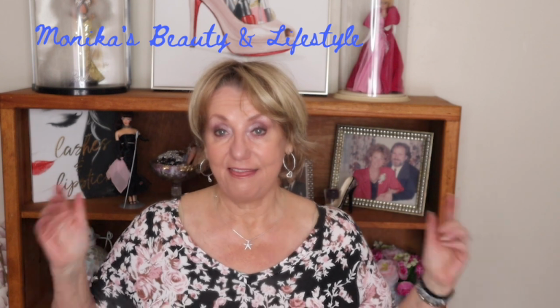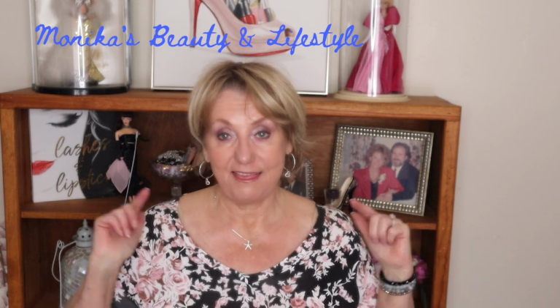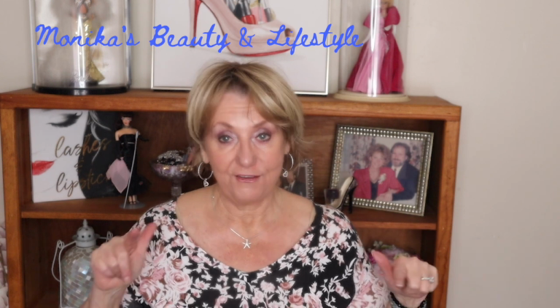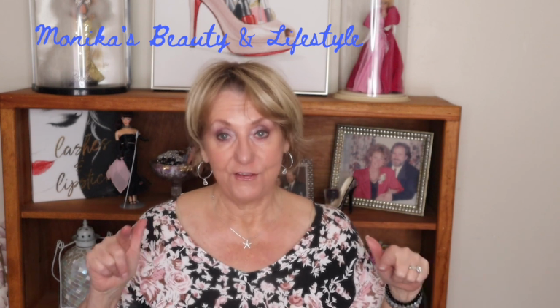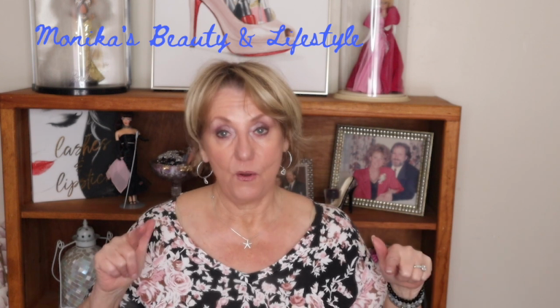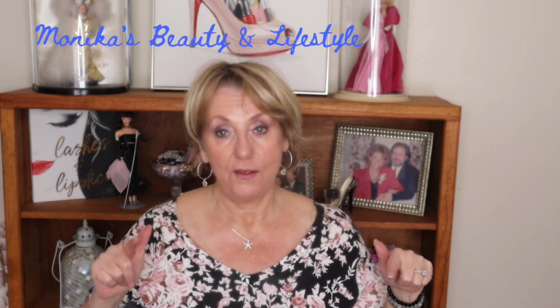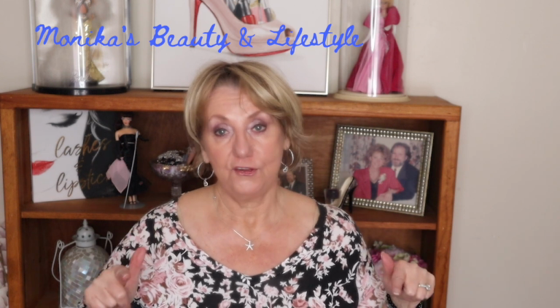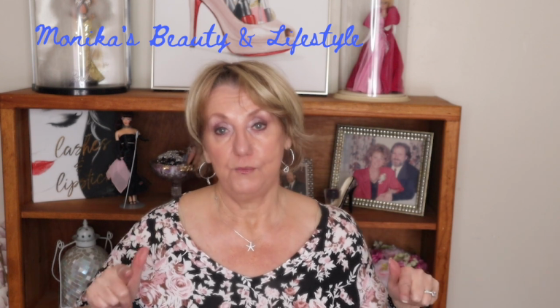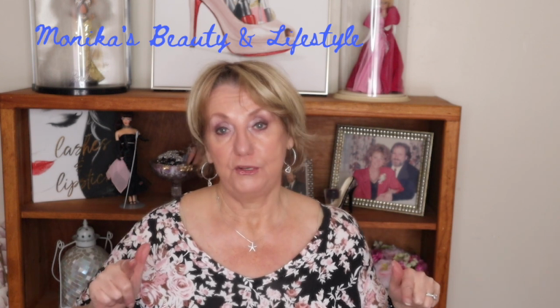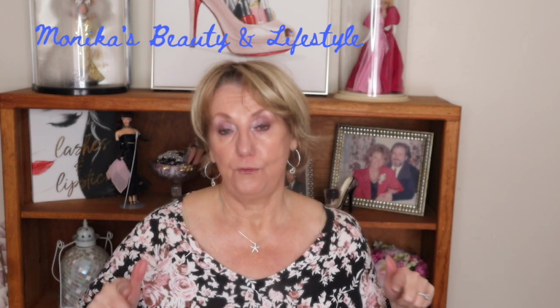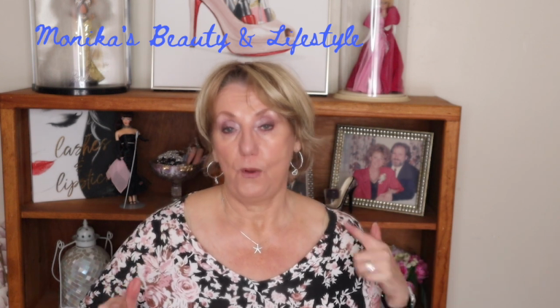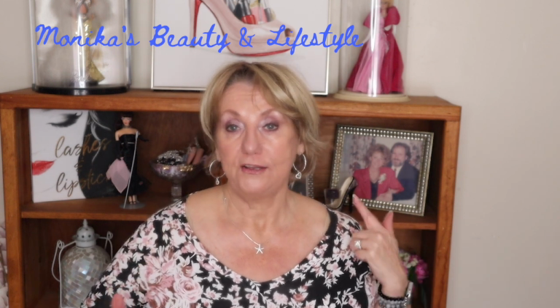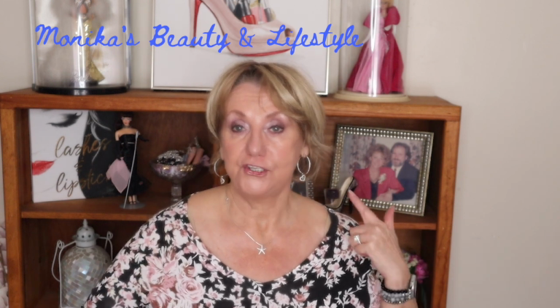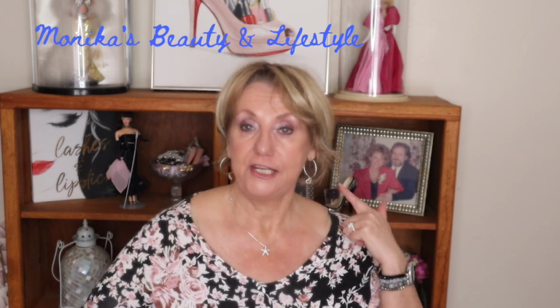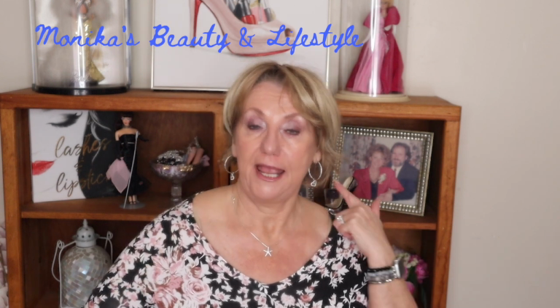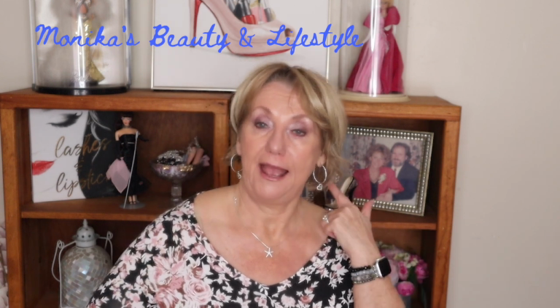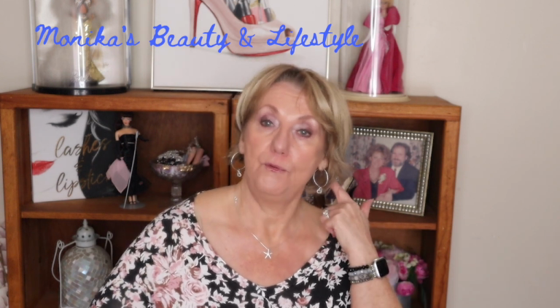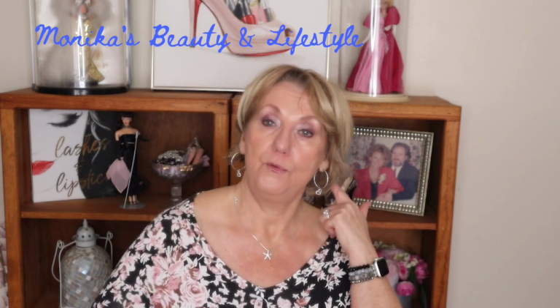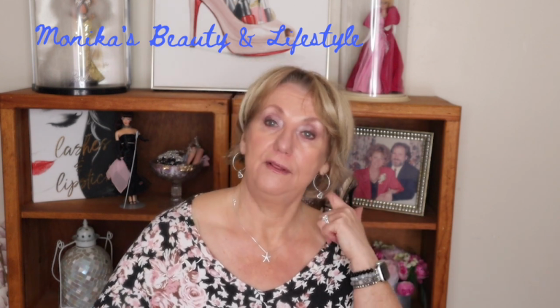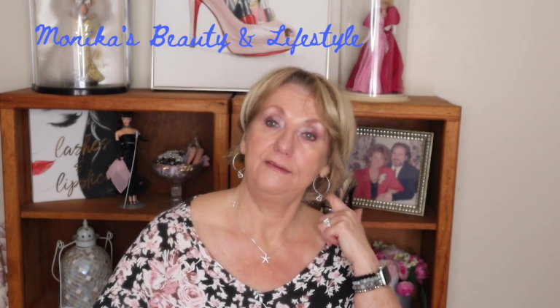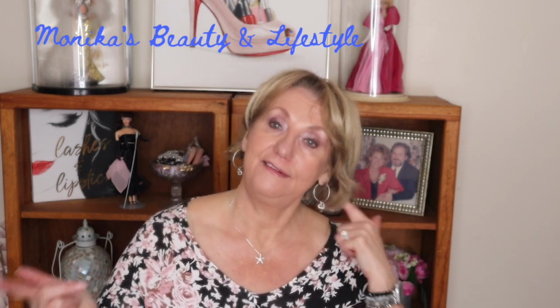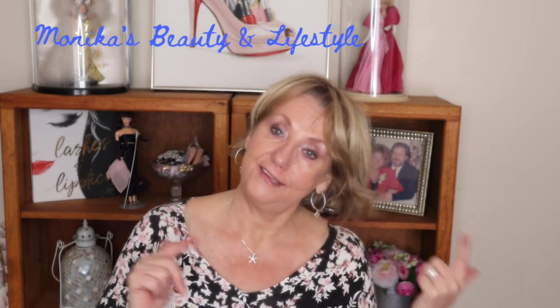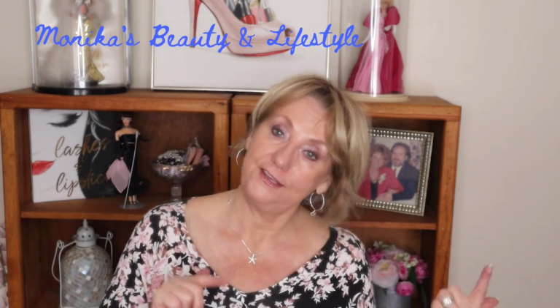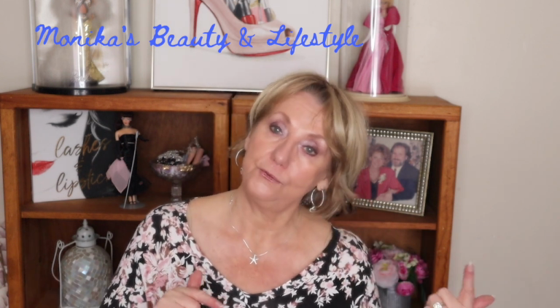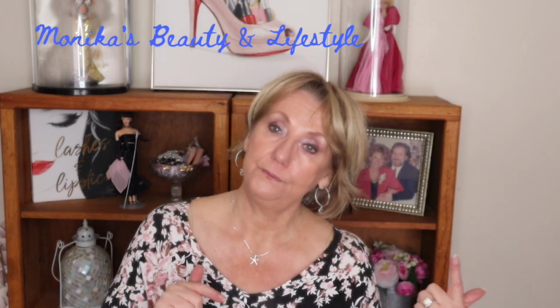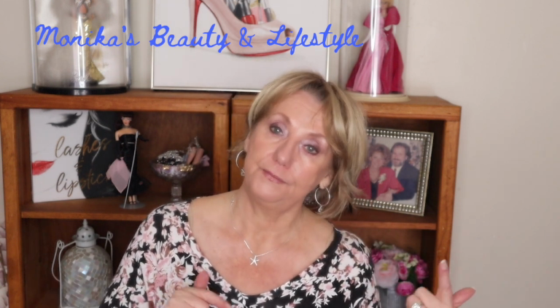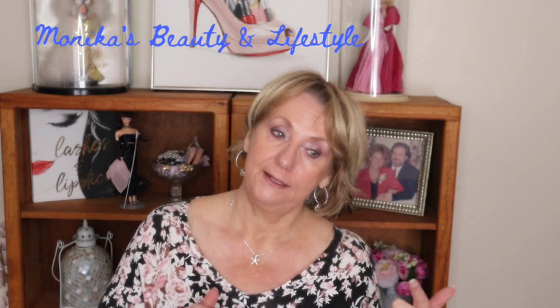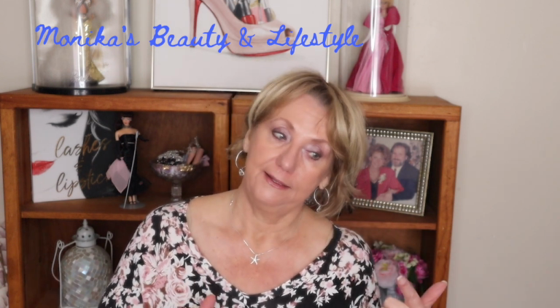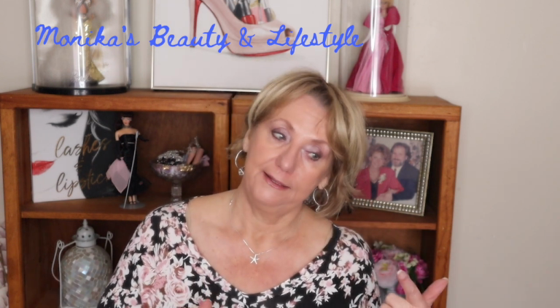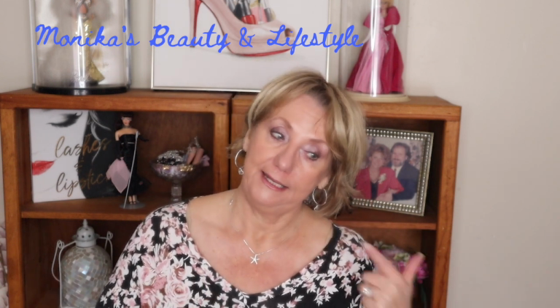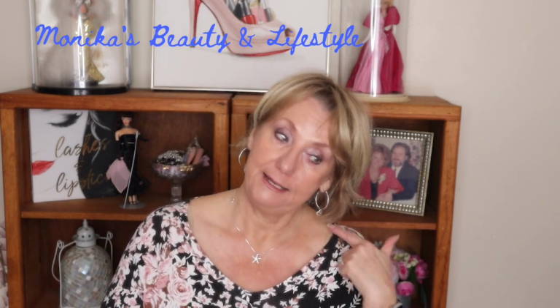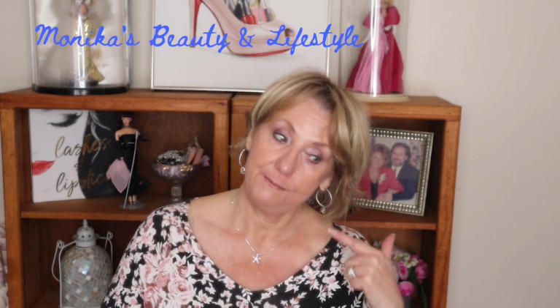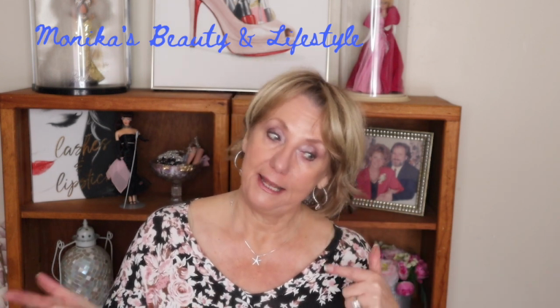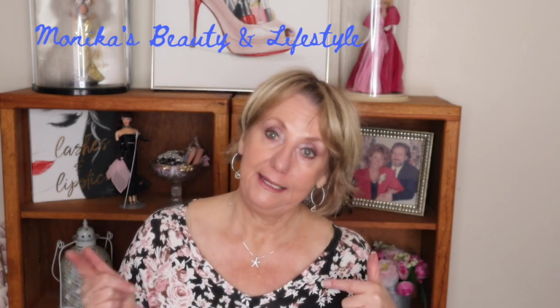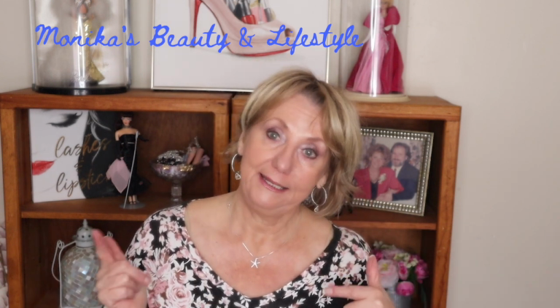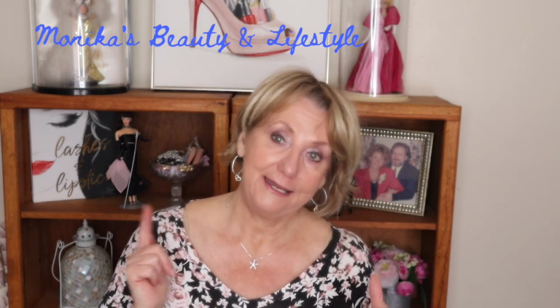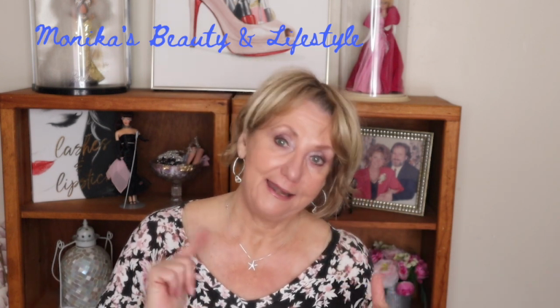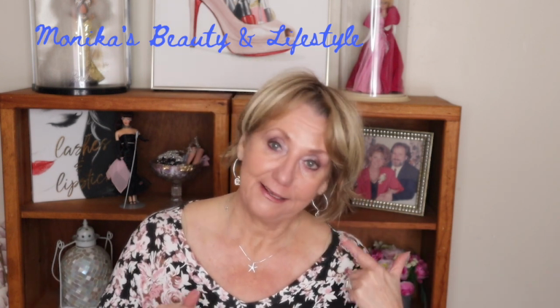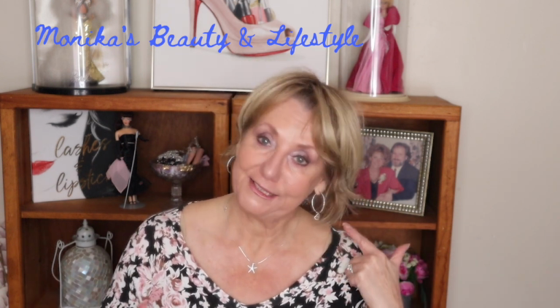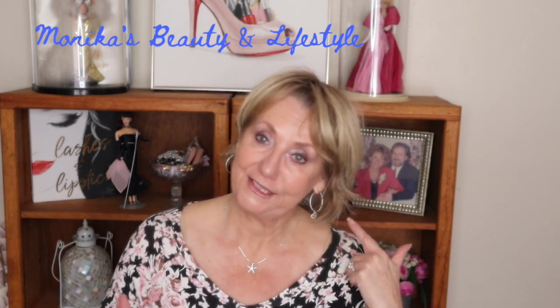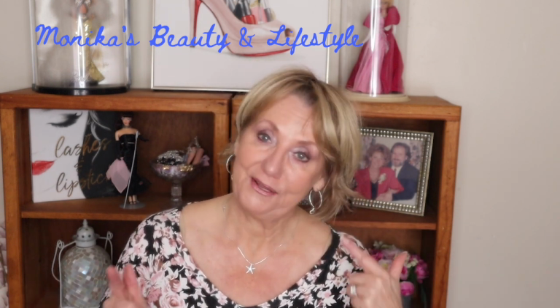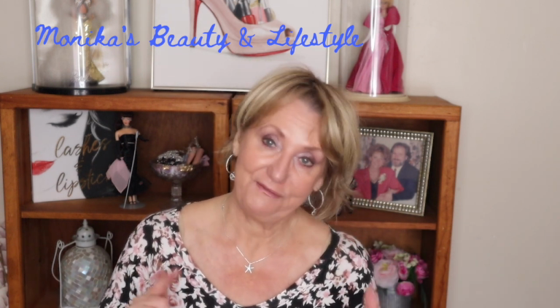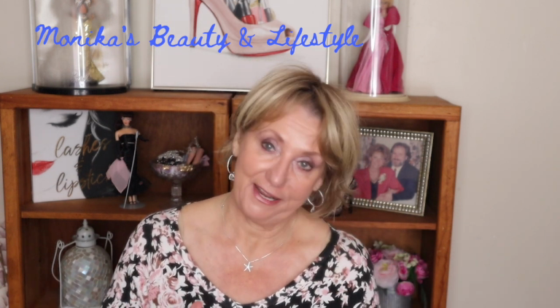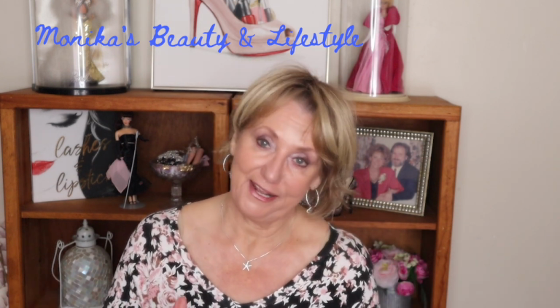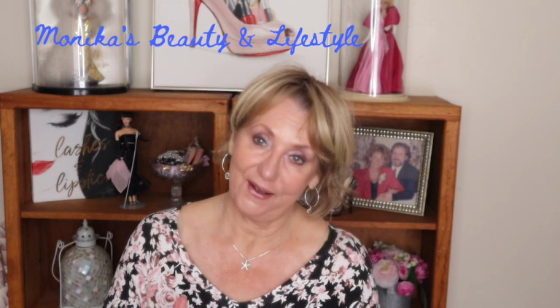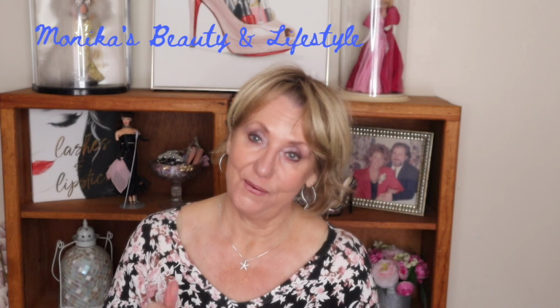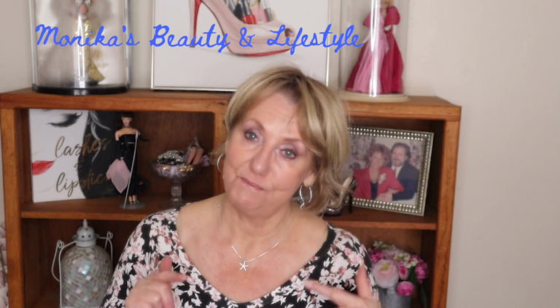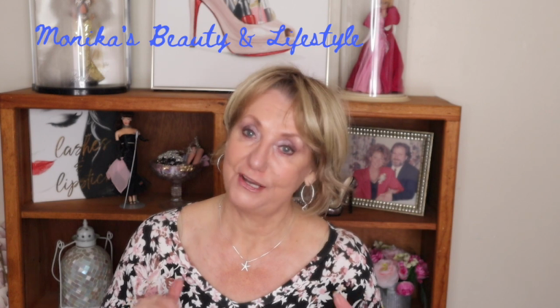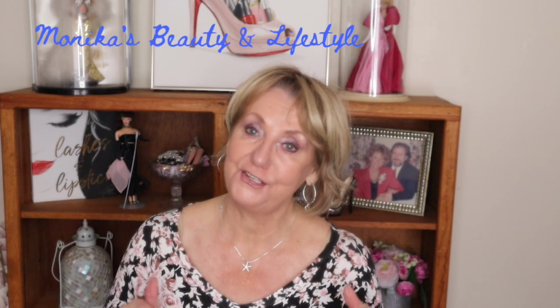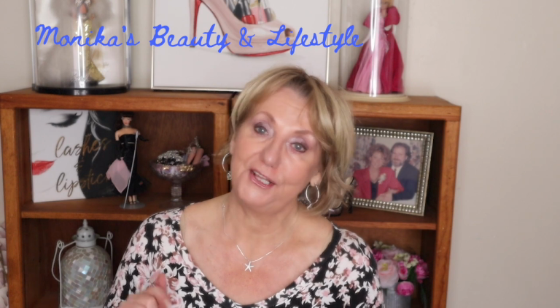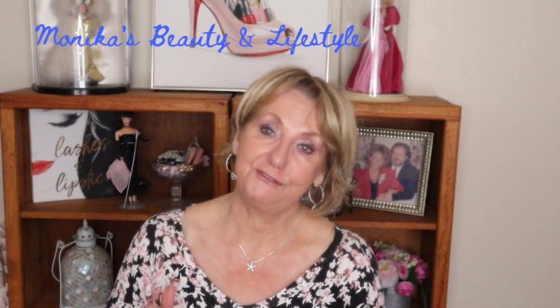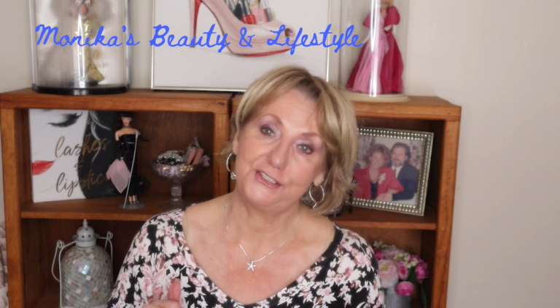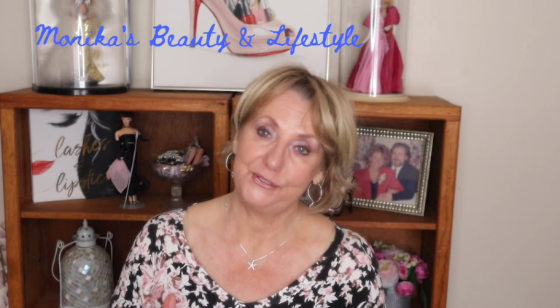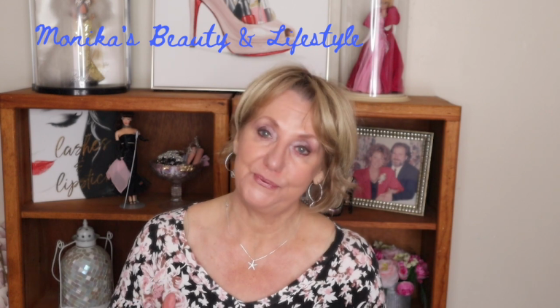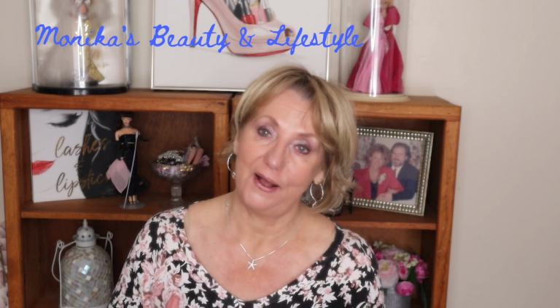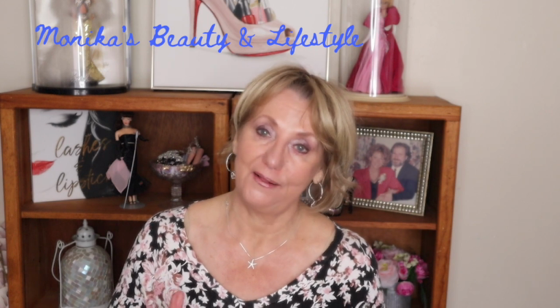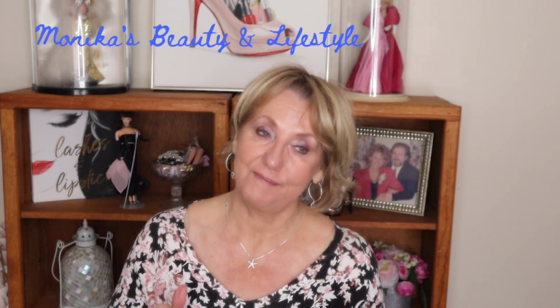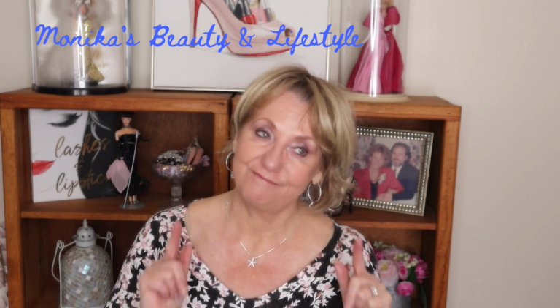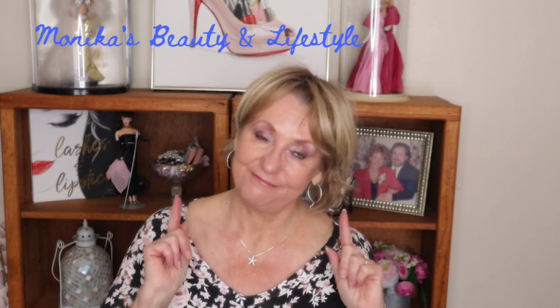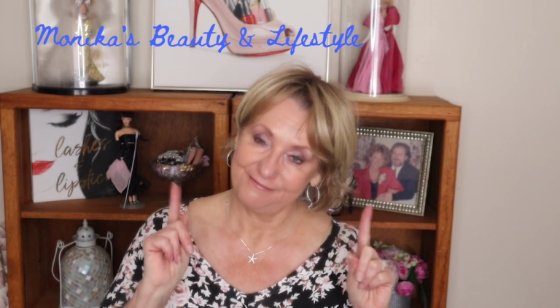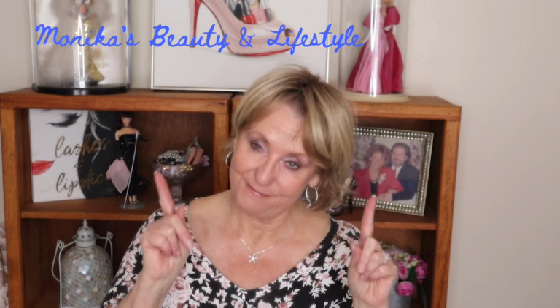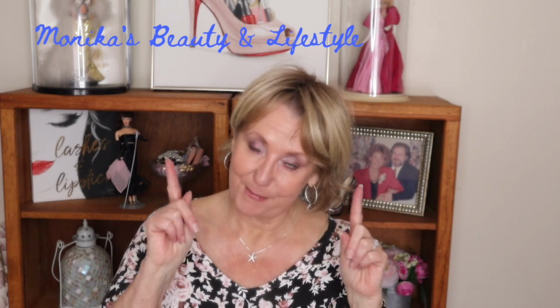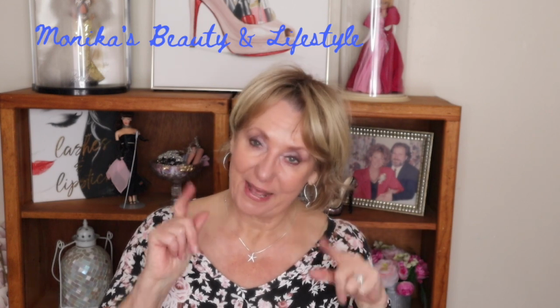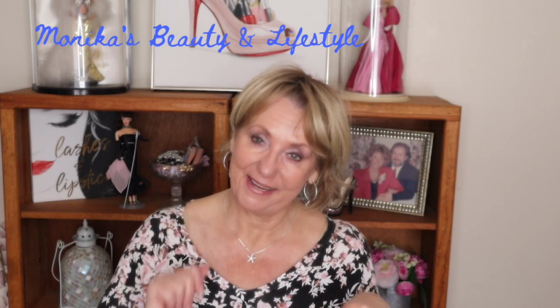Thank you all so much for watching. I will see you in my next video. Much love to you all. Bye-bye.